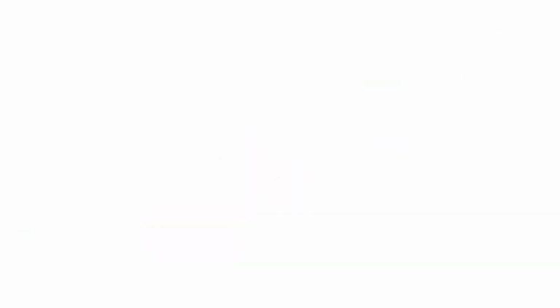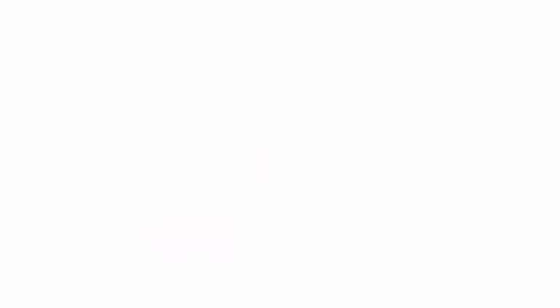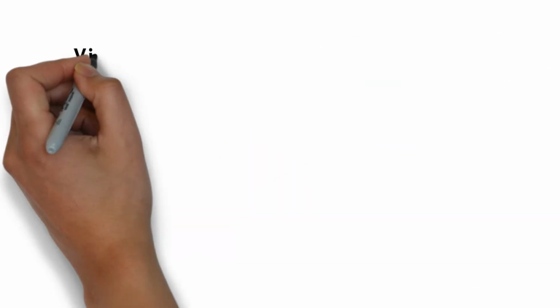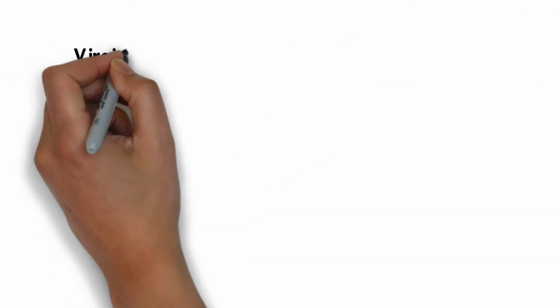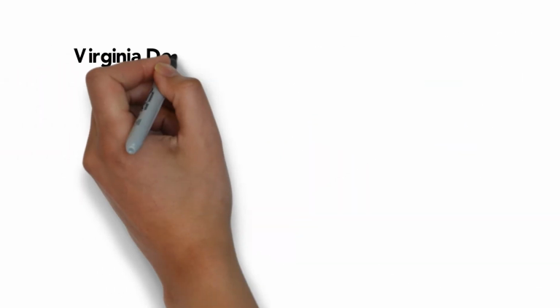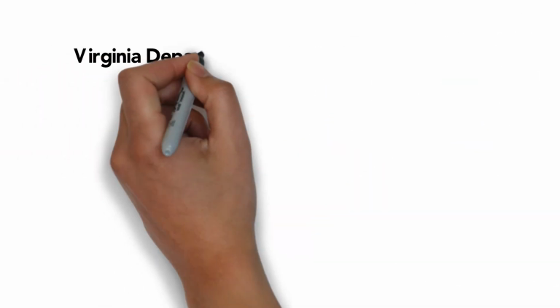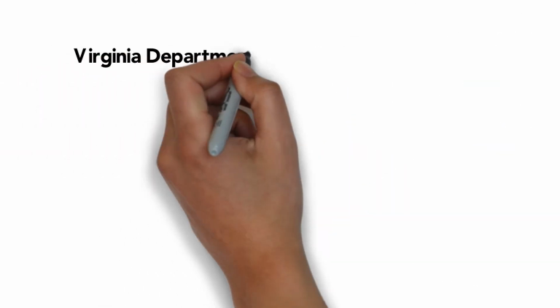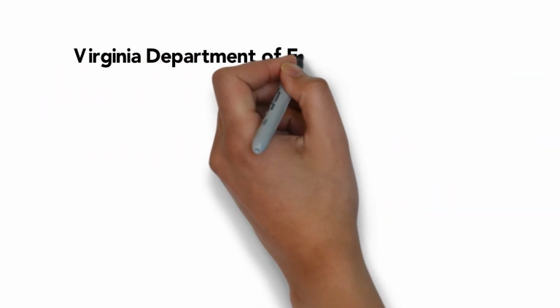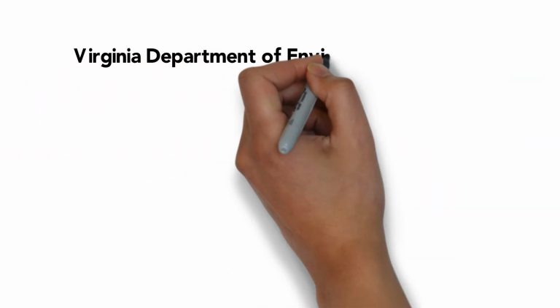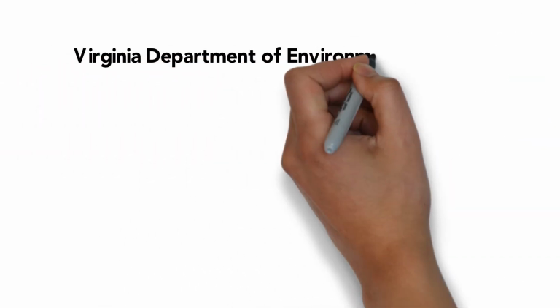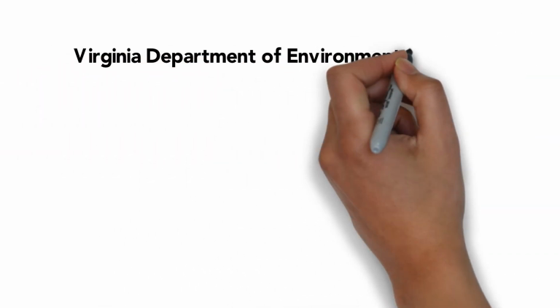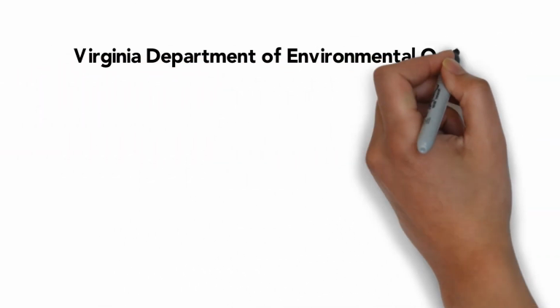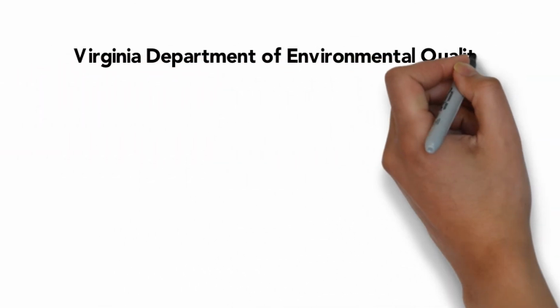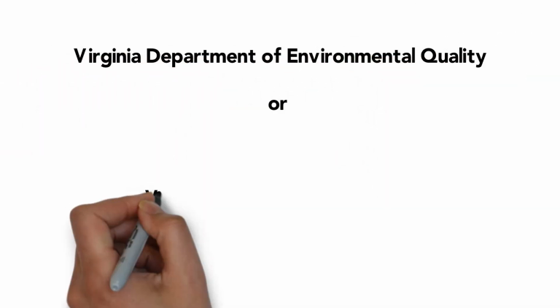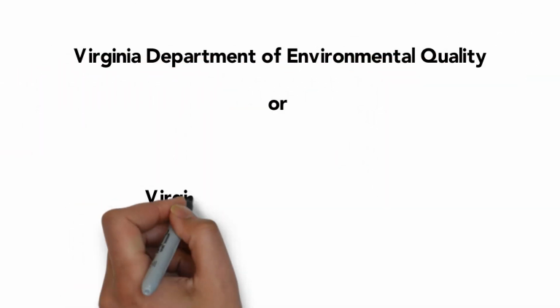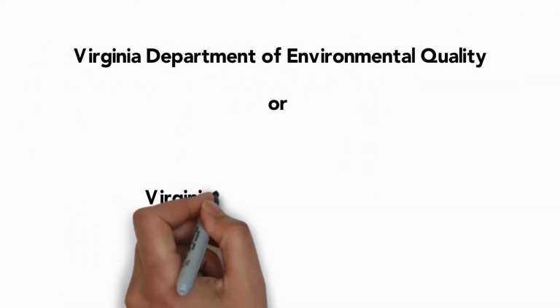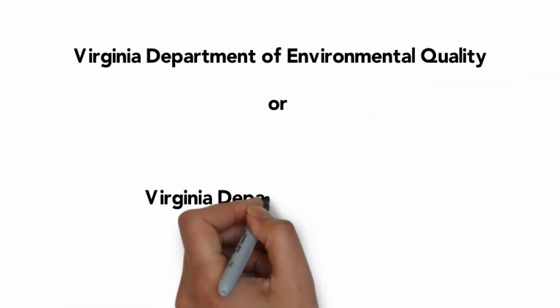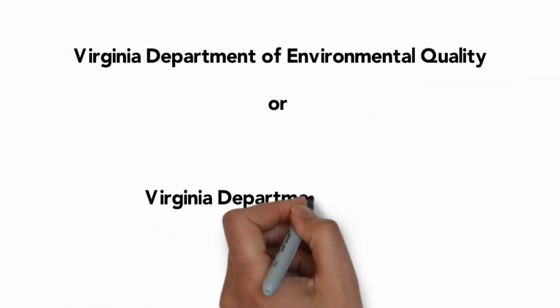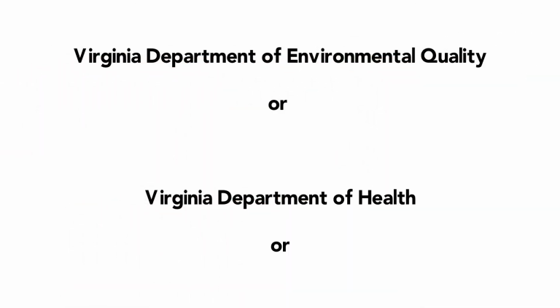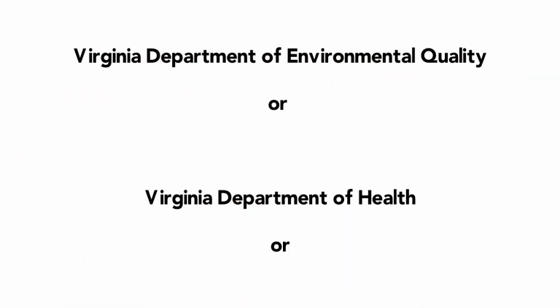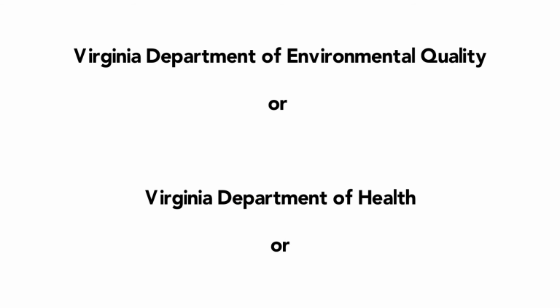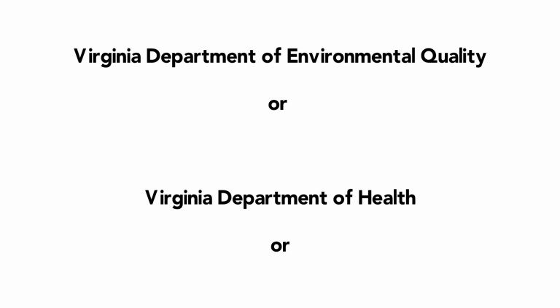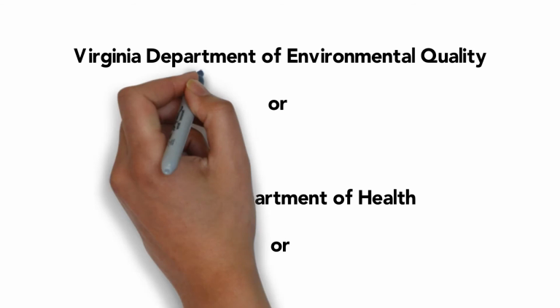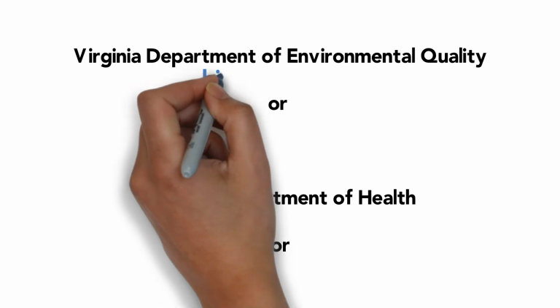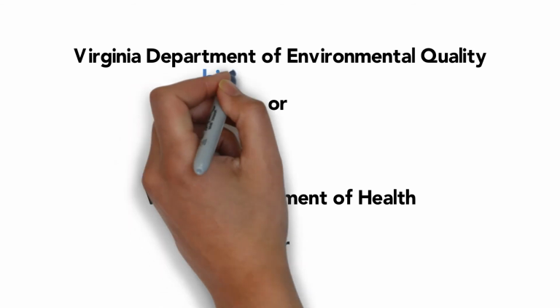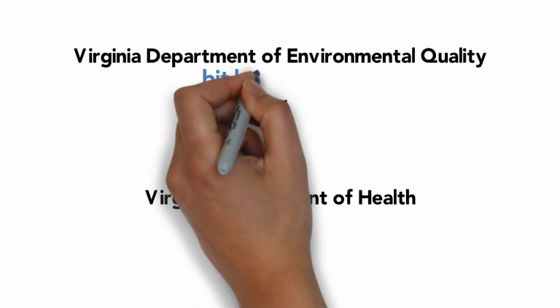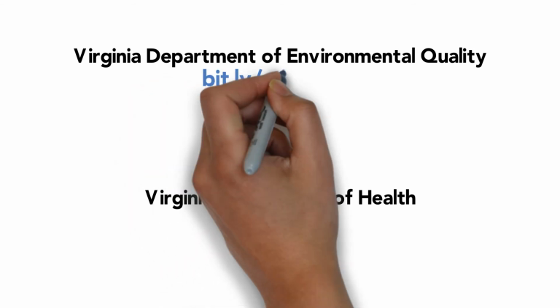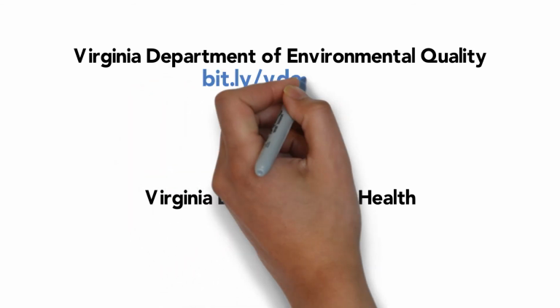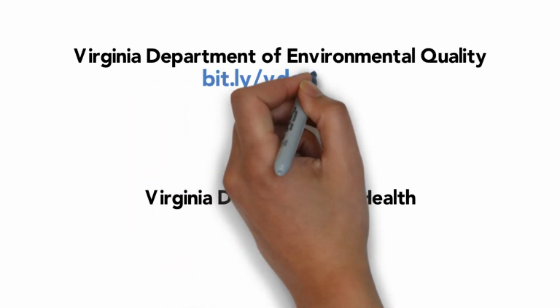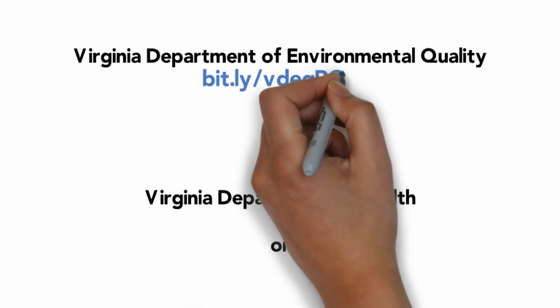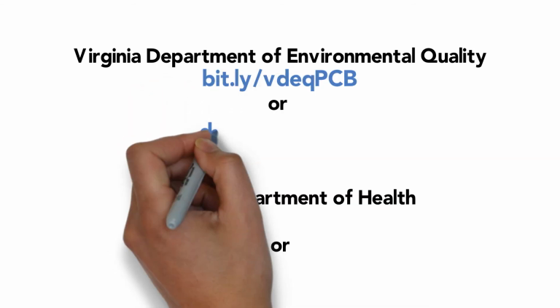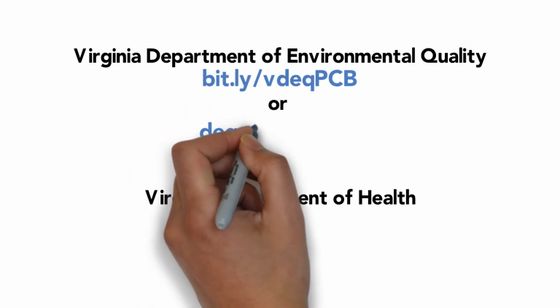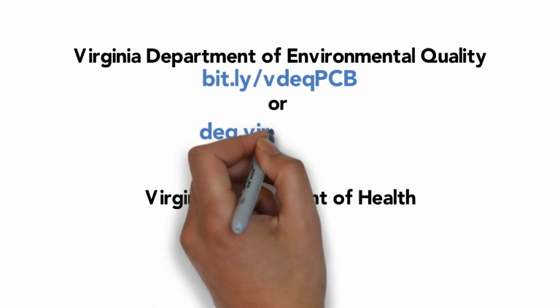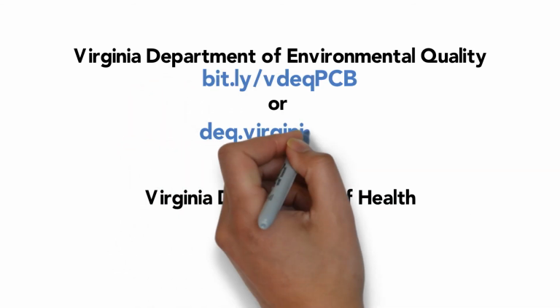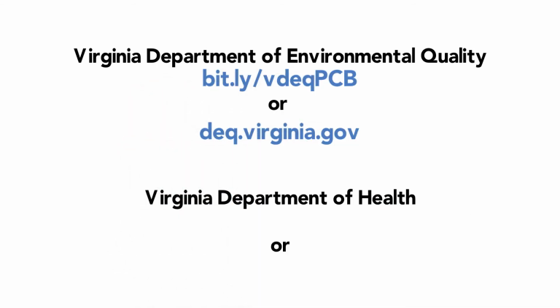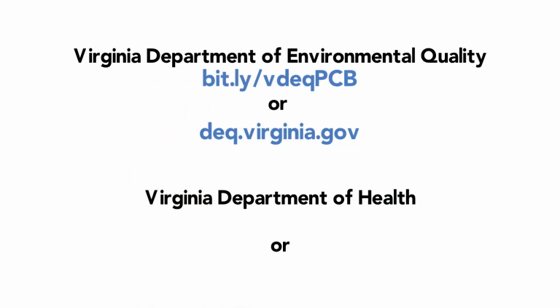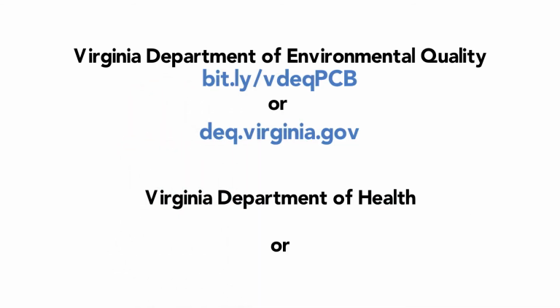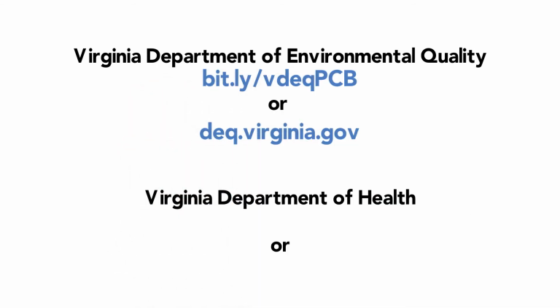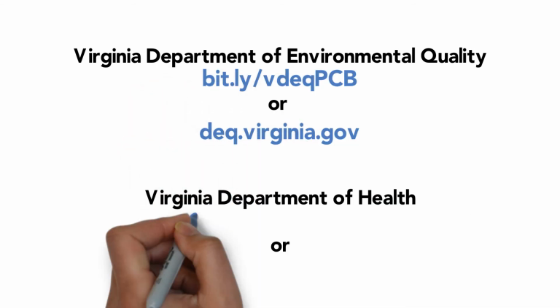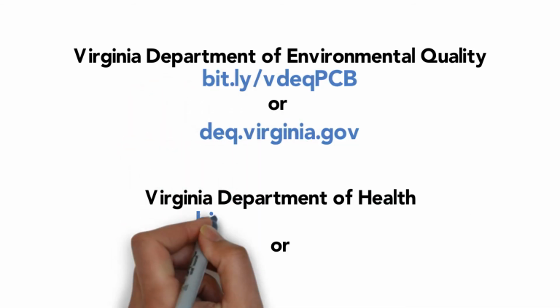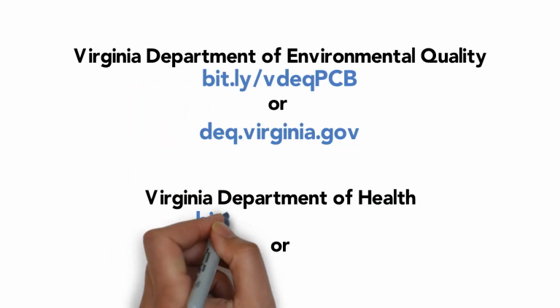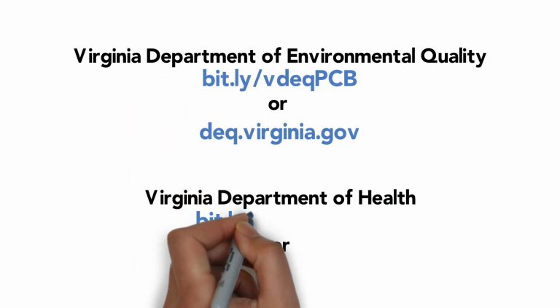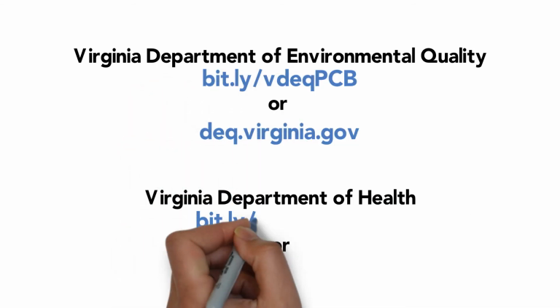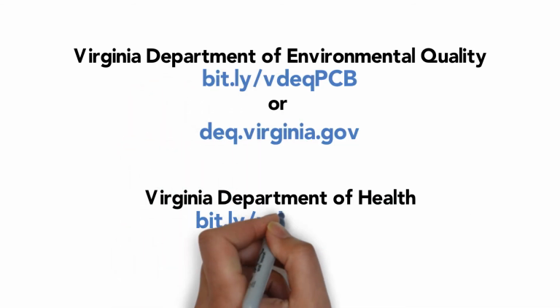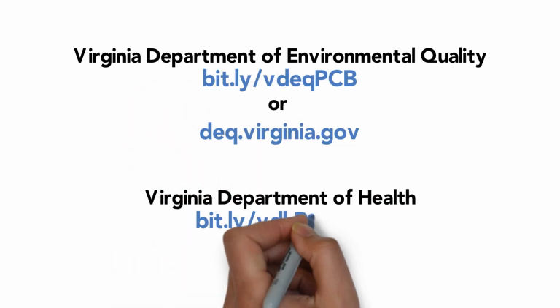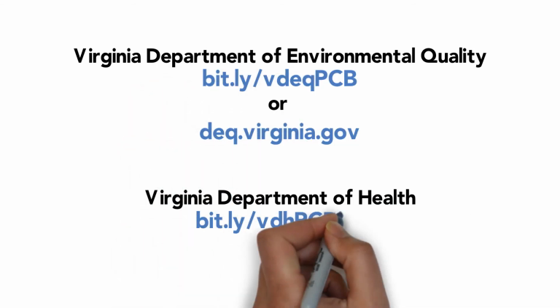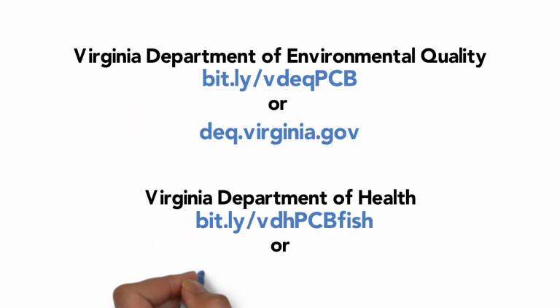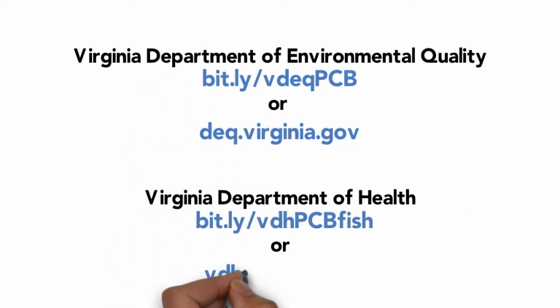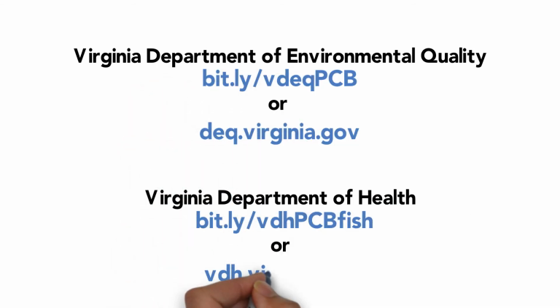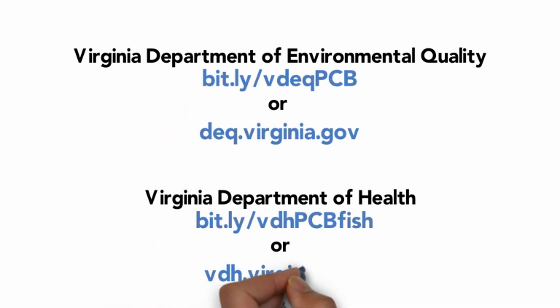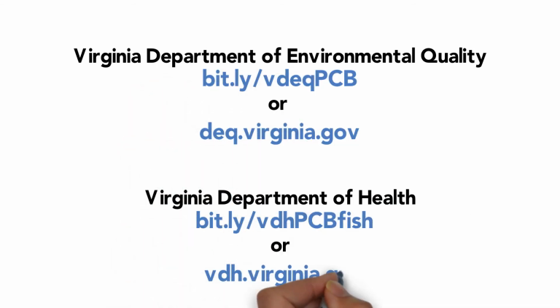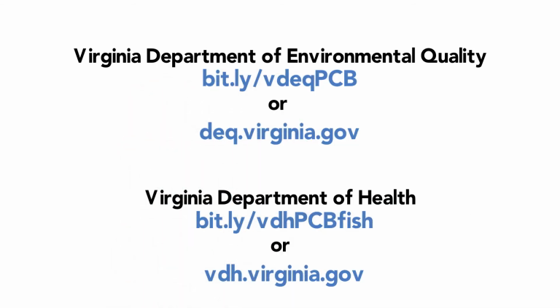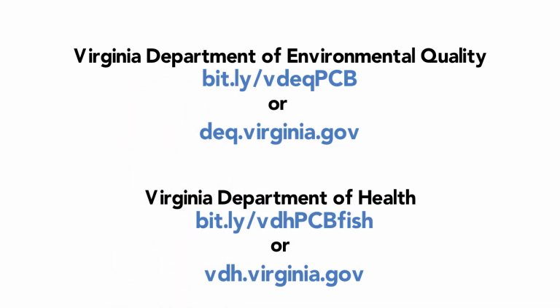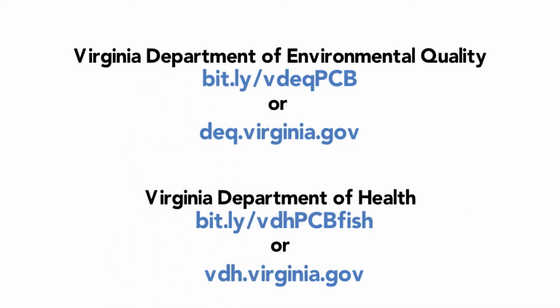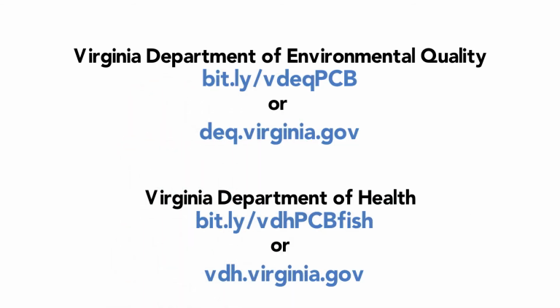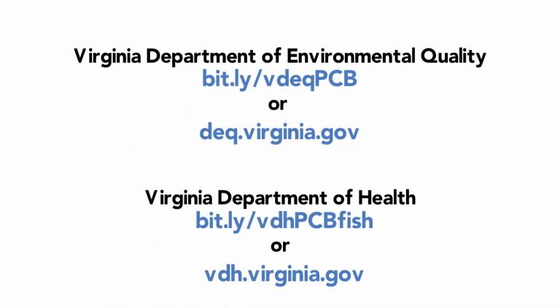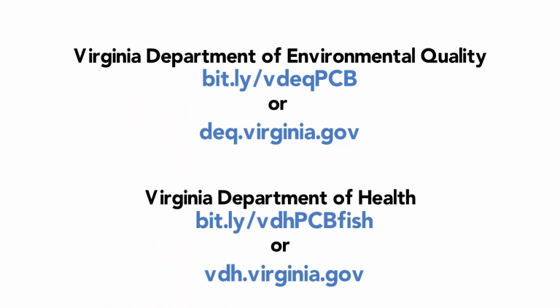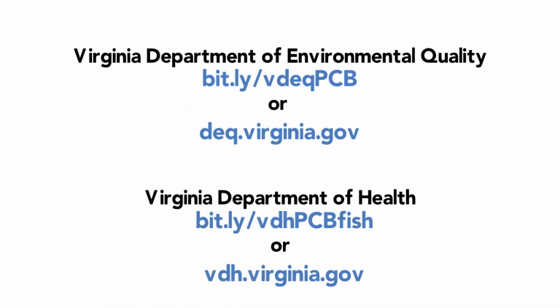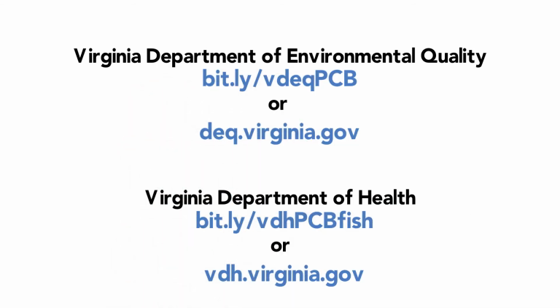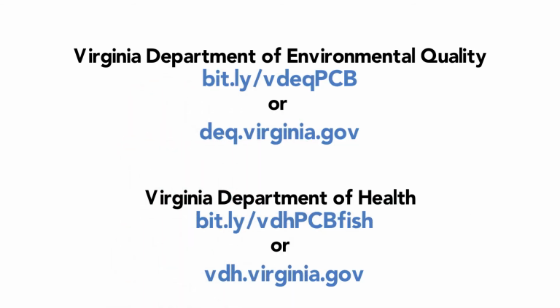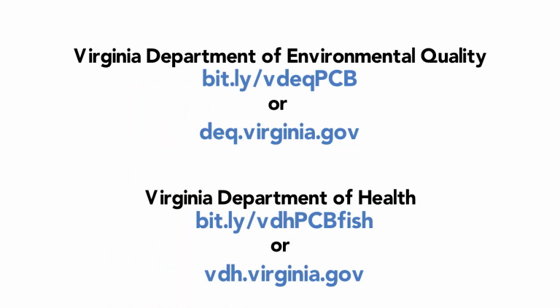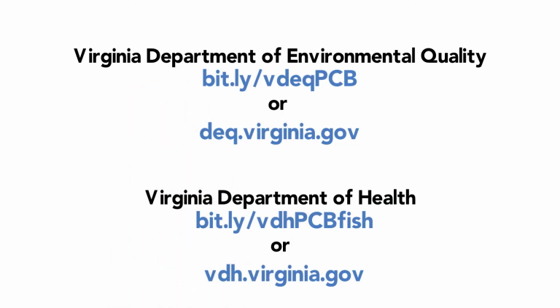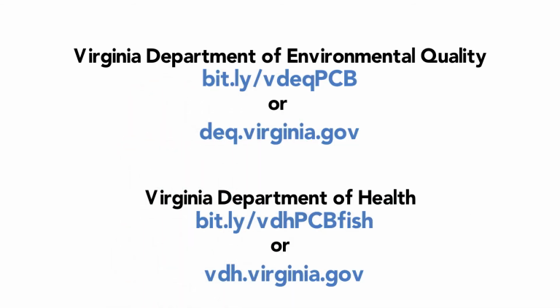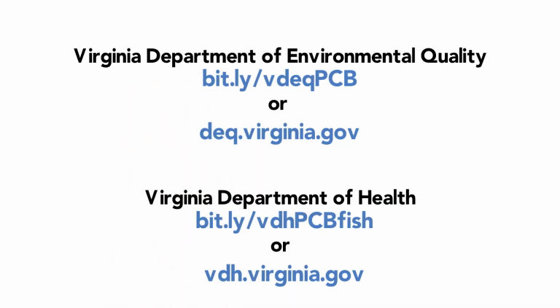For more information on PCBs, visit the websites of the Virginia Department of Environmental Quality and the Virginia Department of Health.